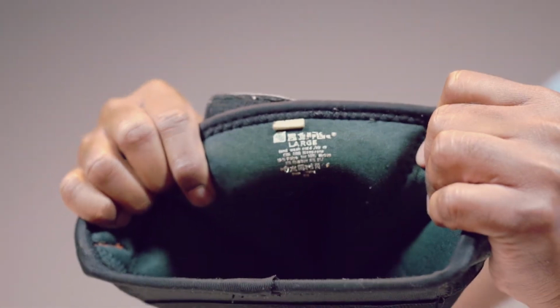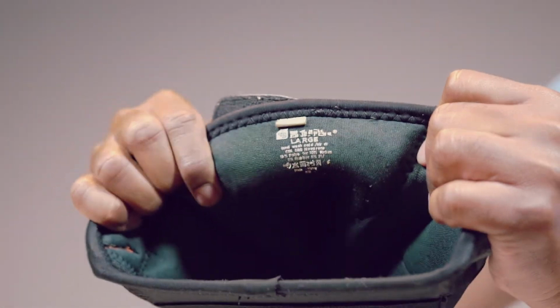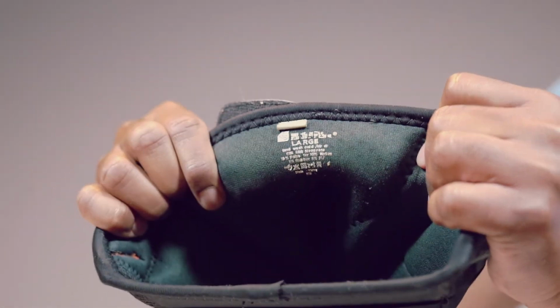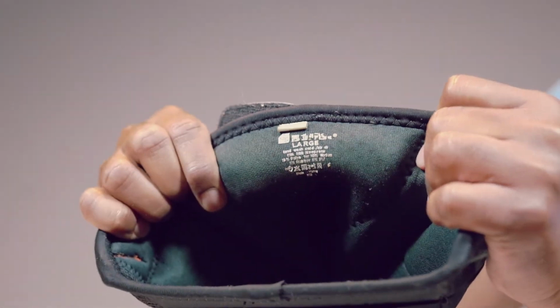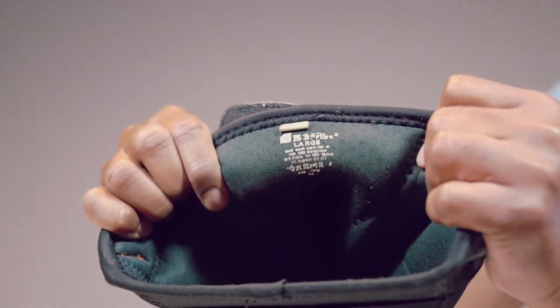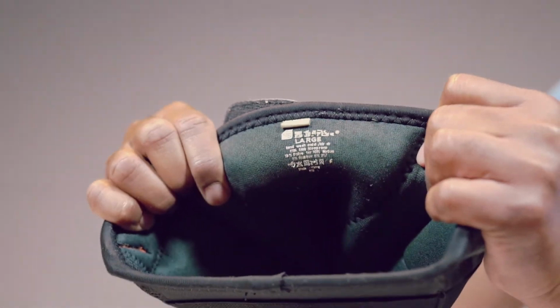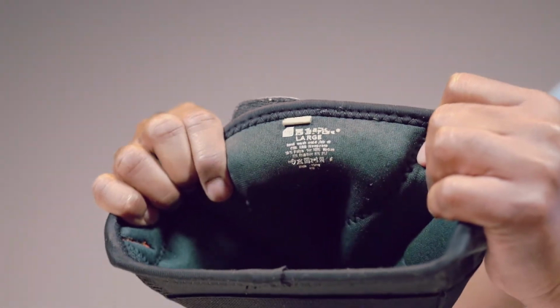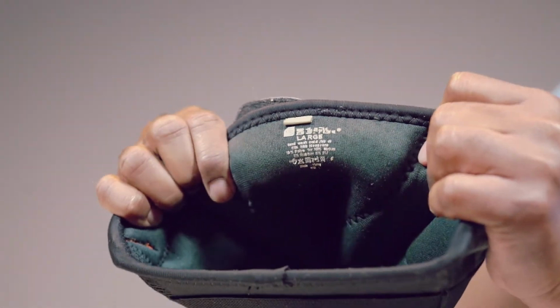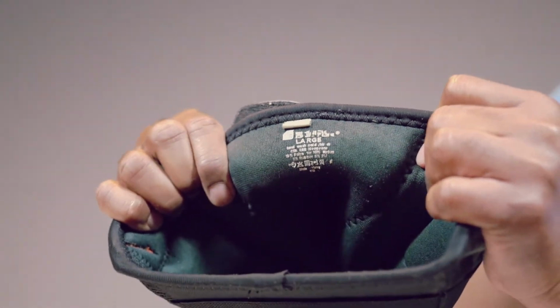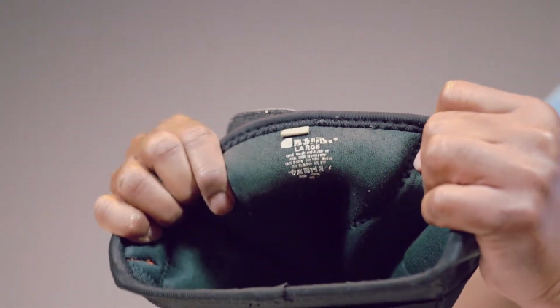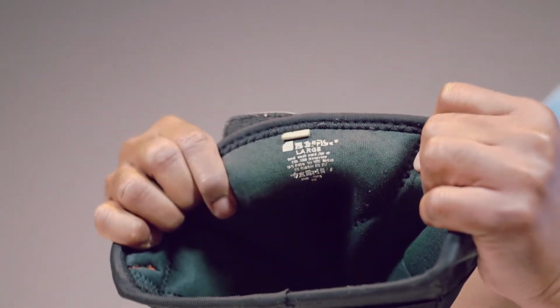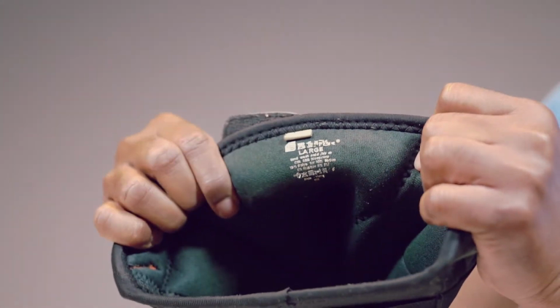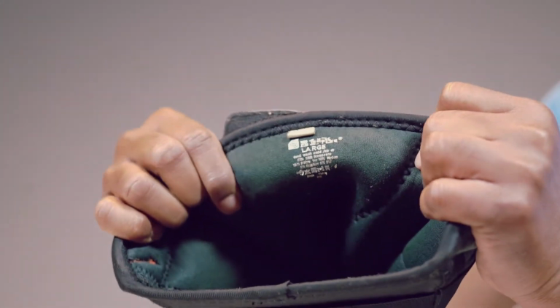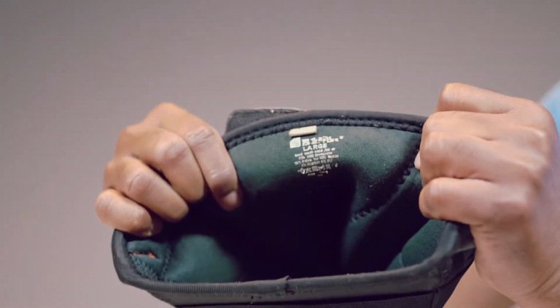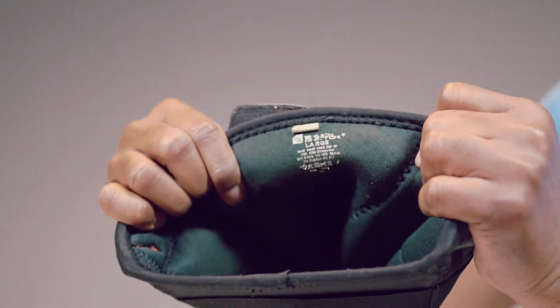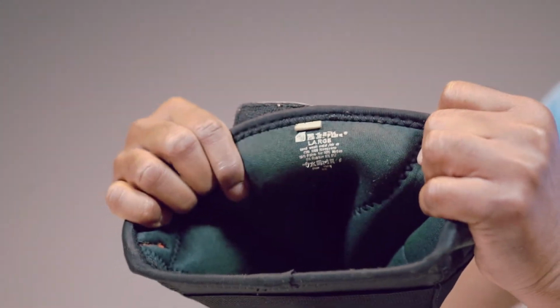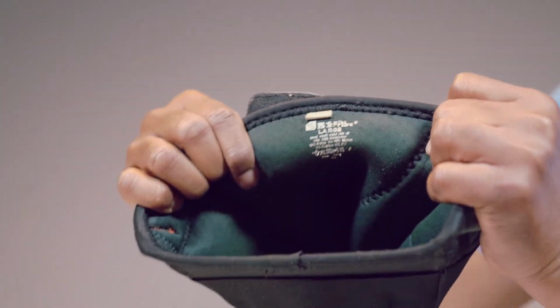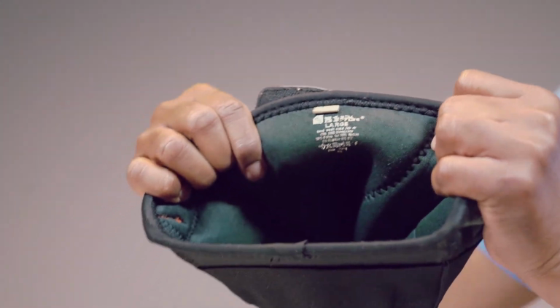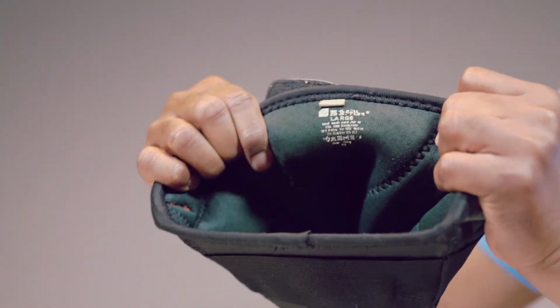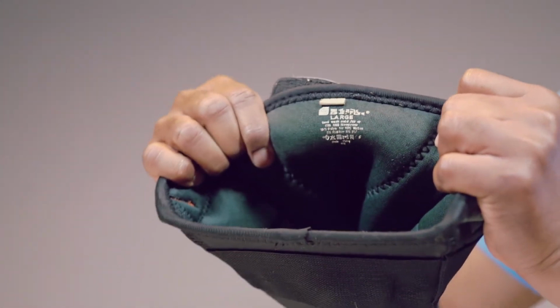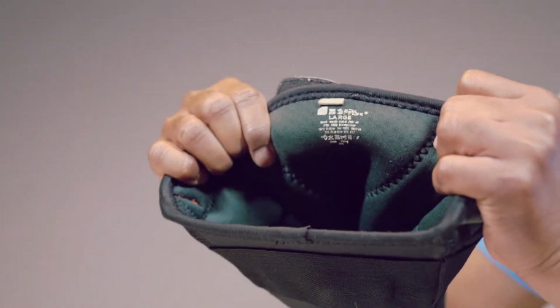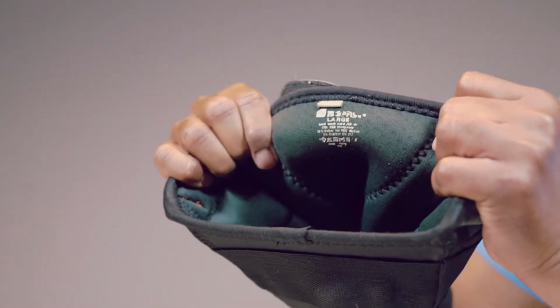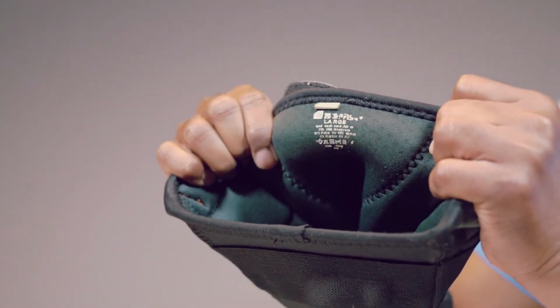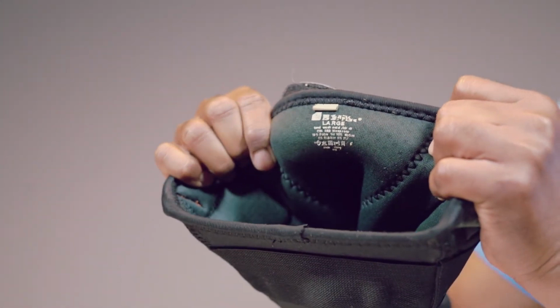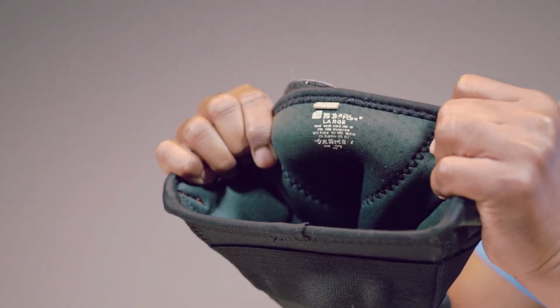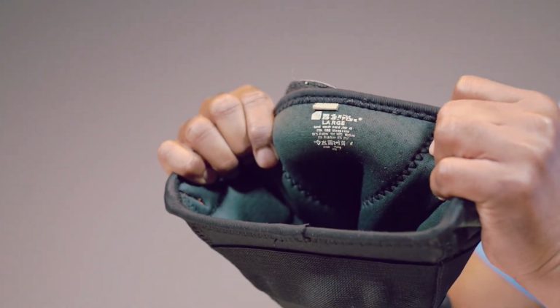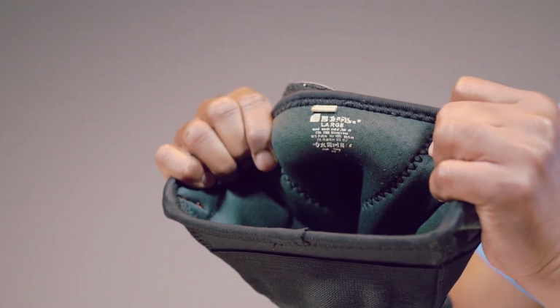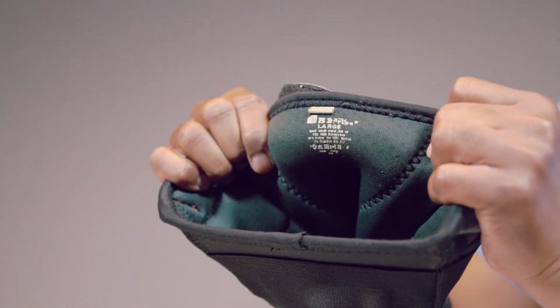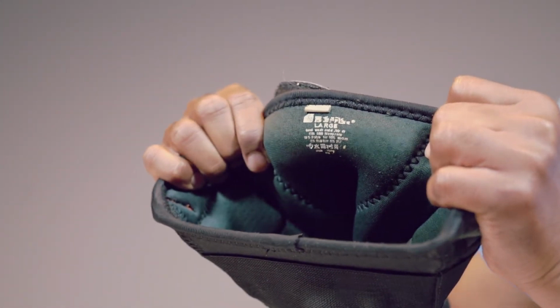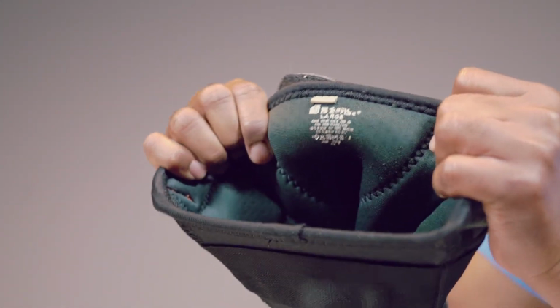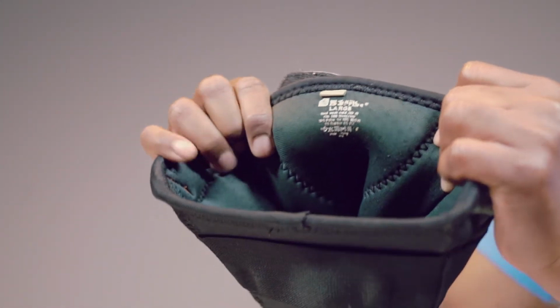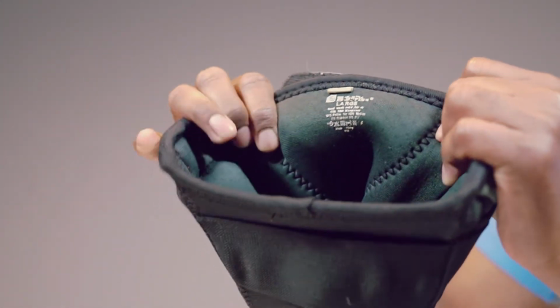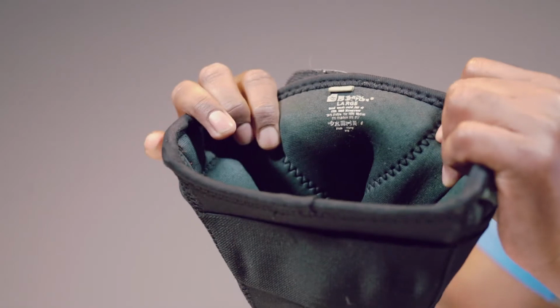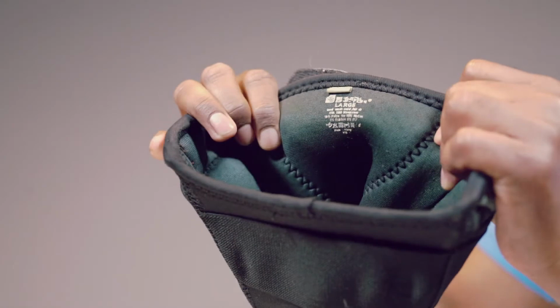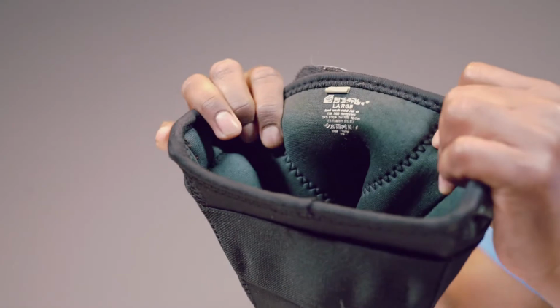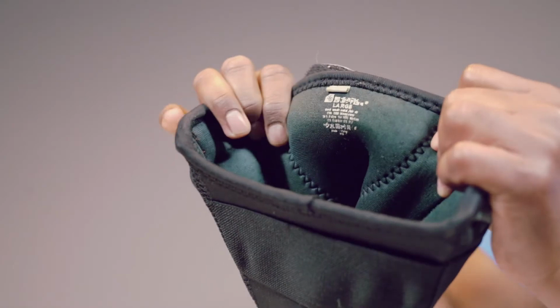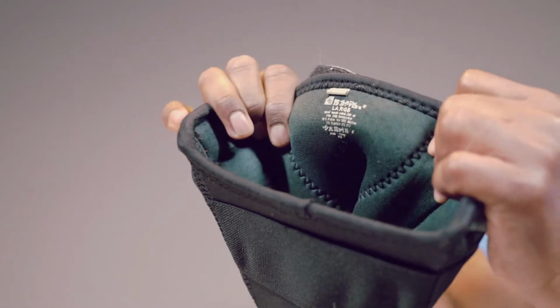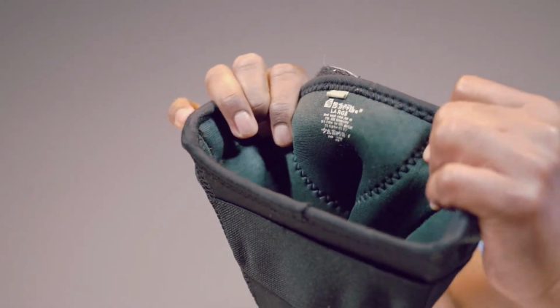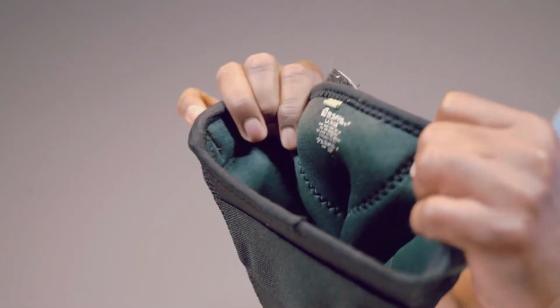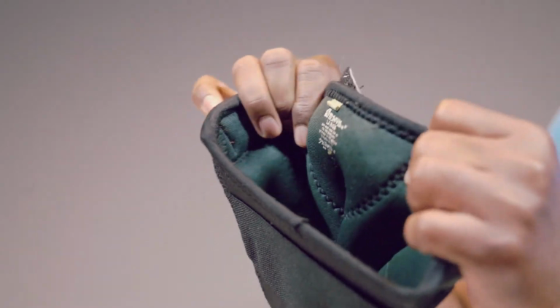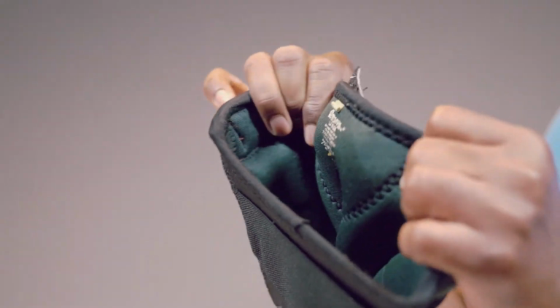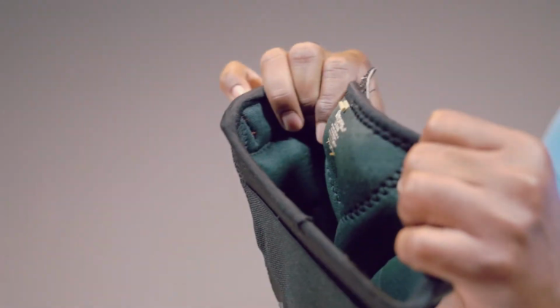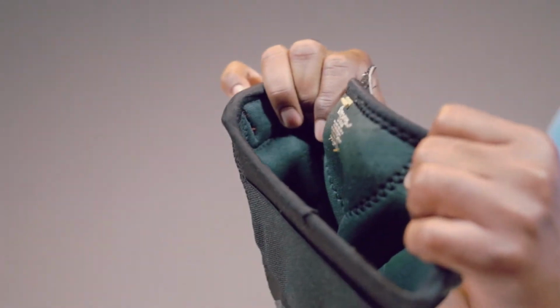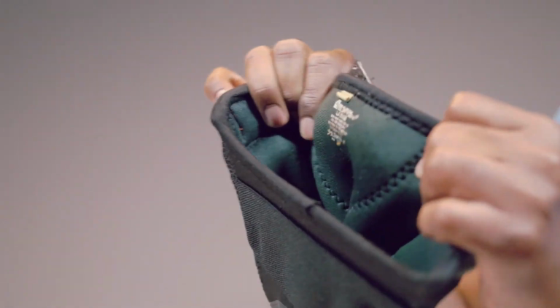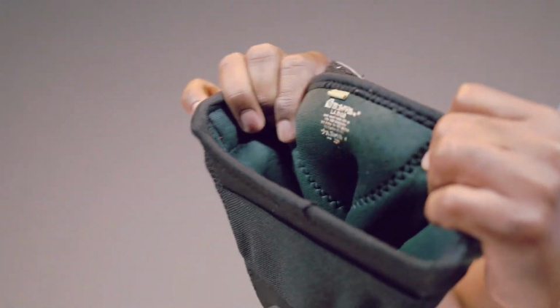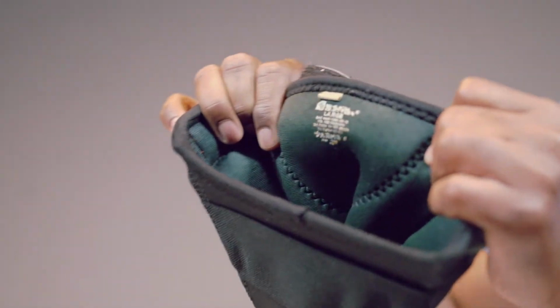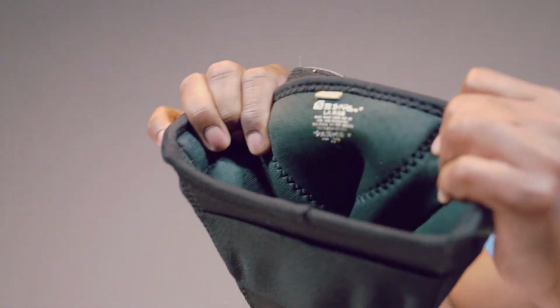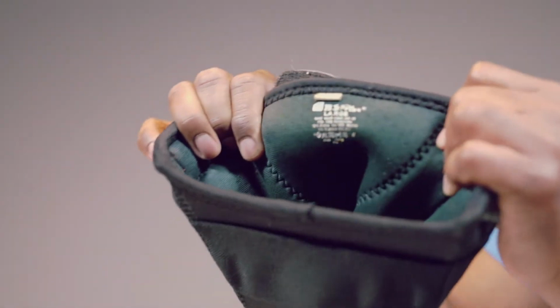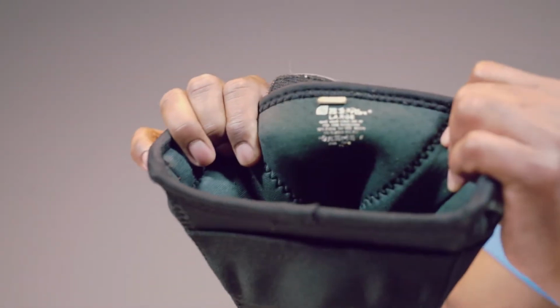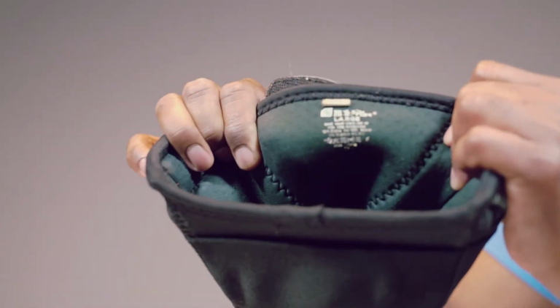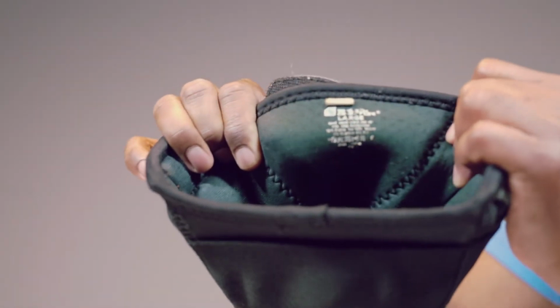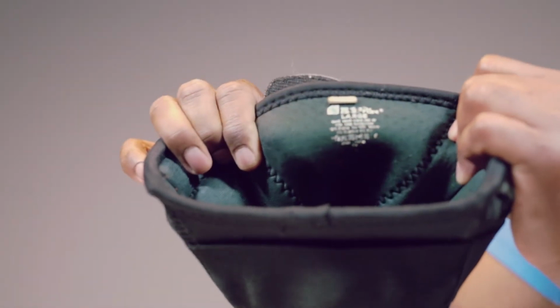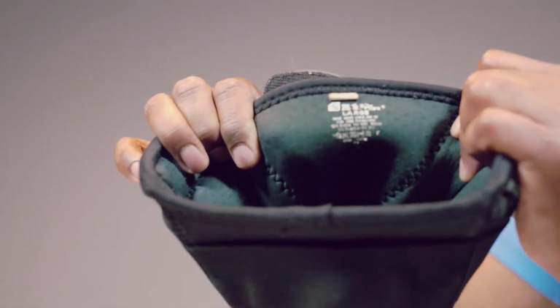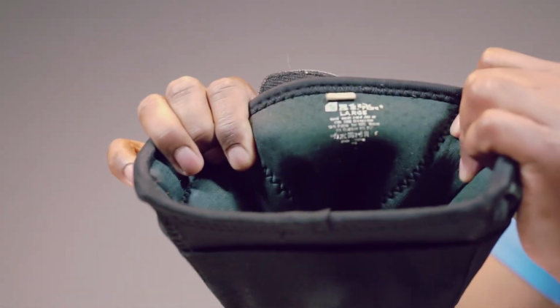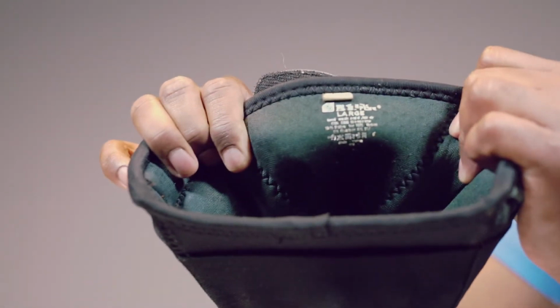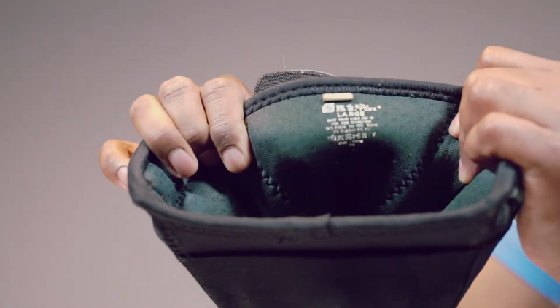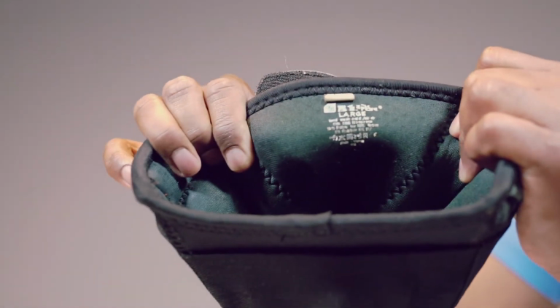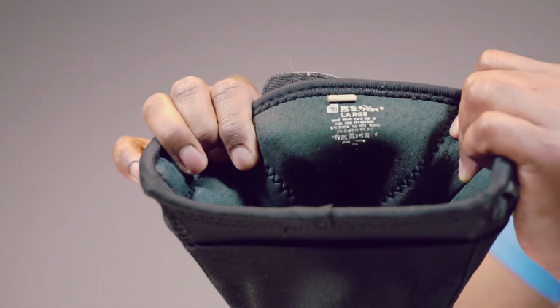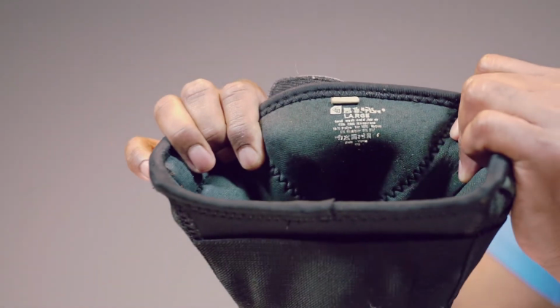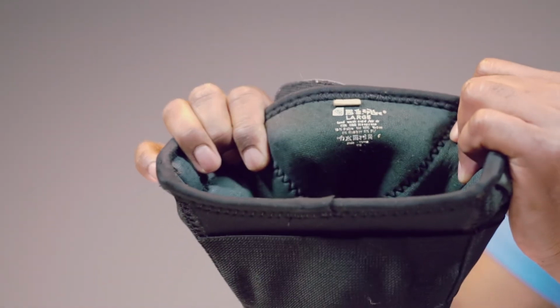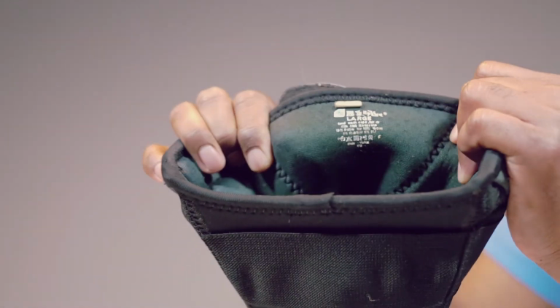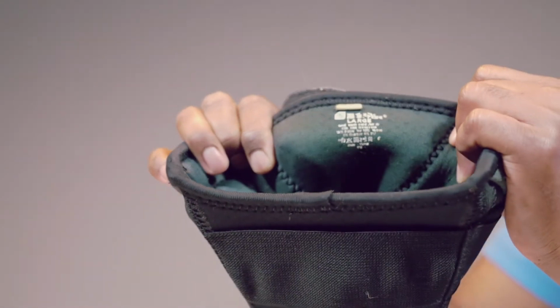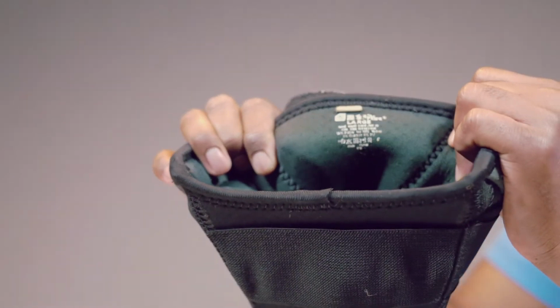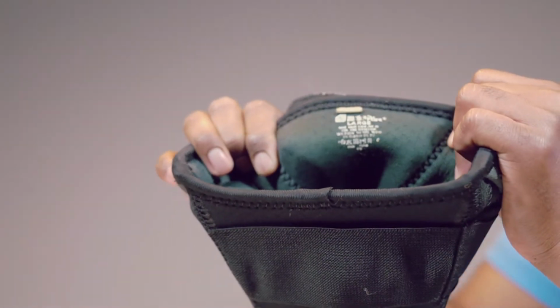Please make sure you get the correct size according to the size chart provided under the product description. This one is large.